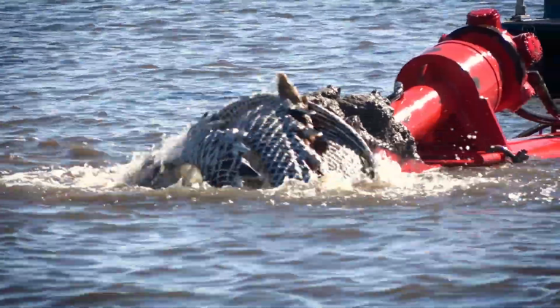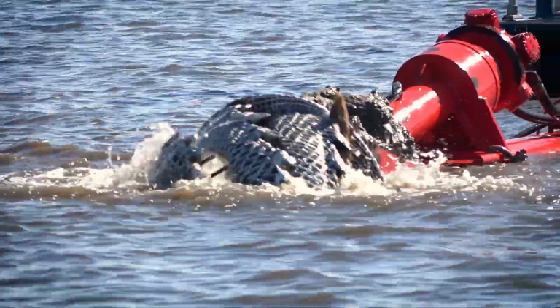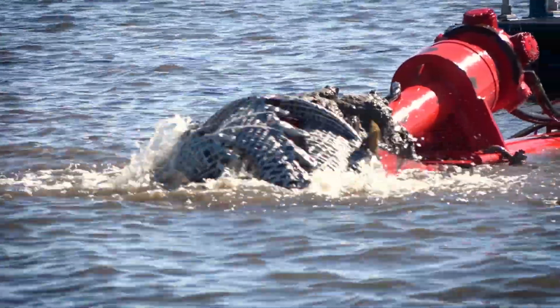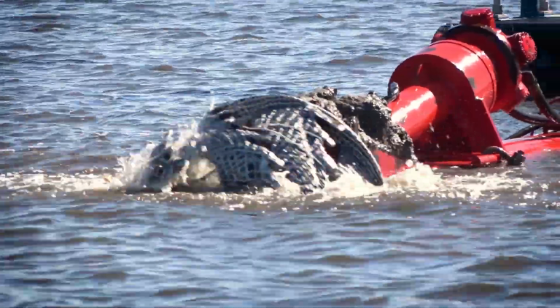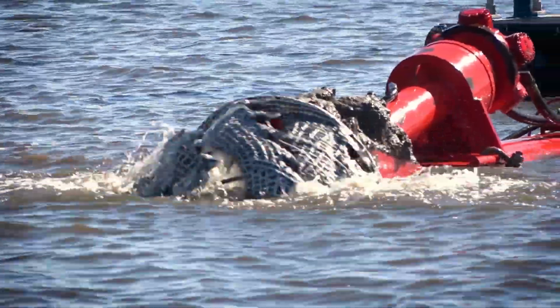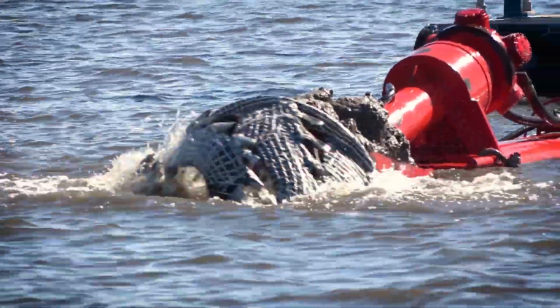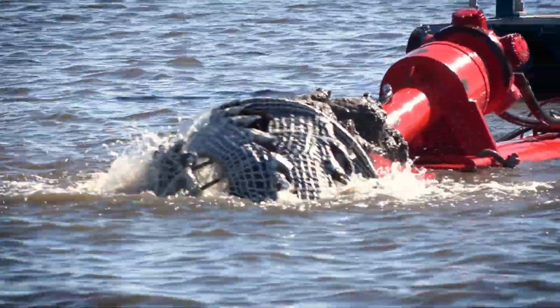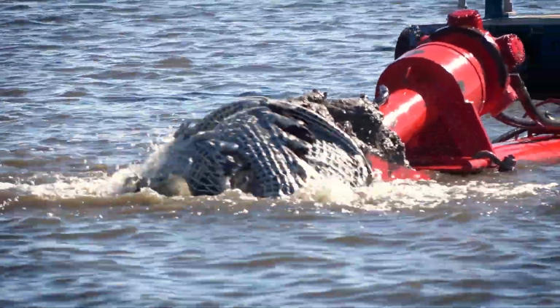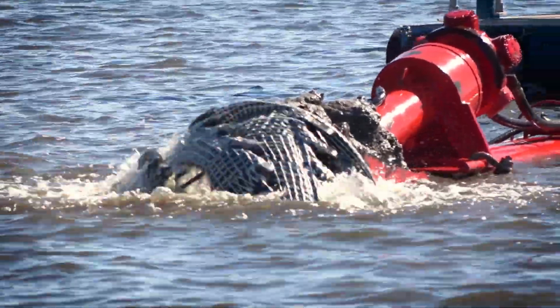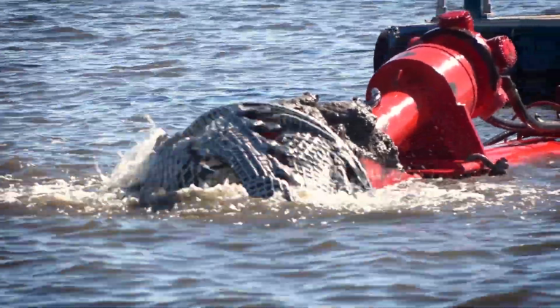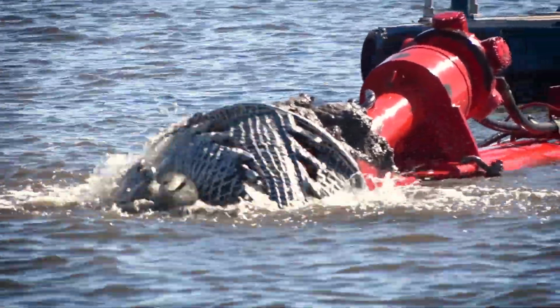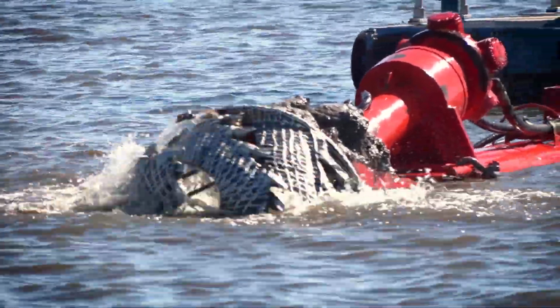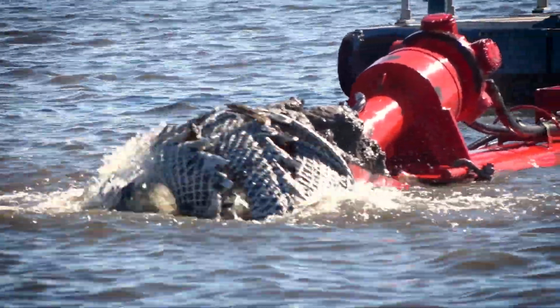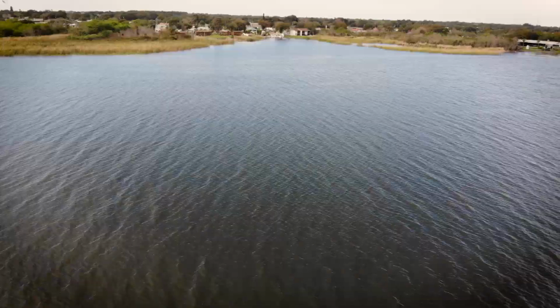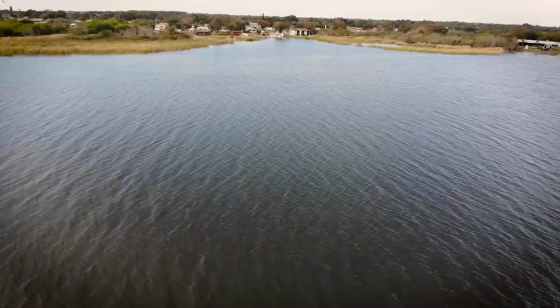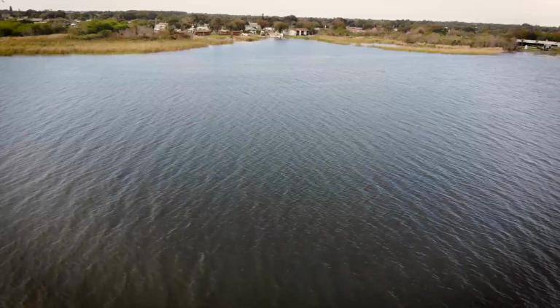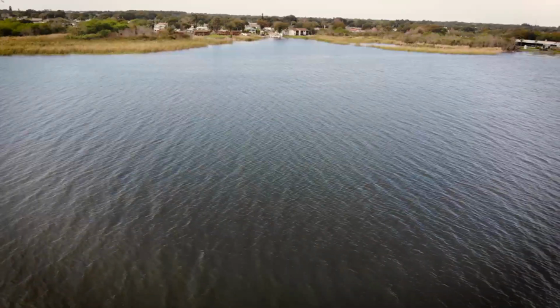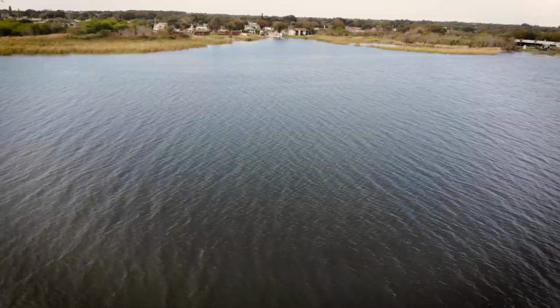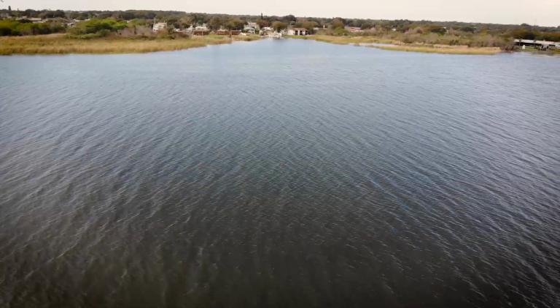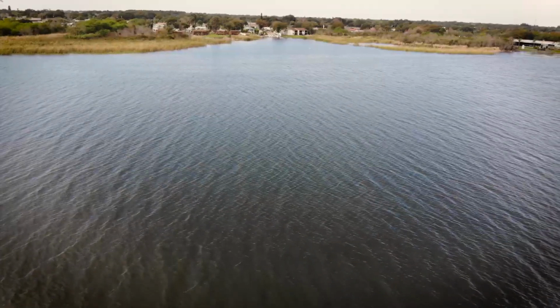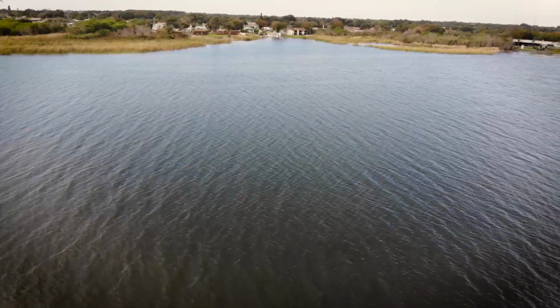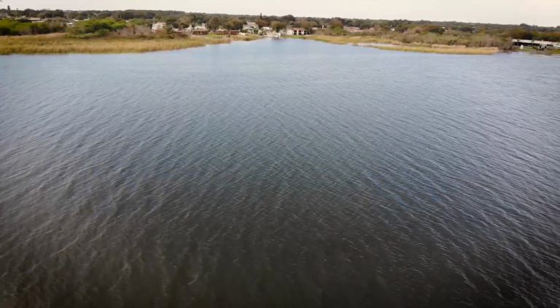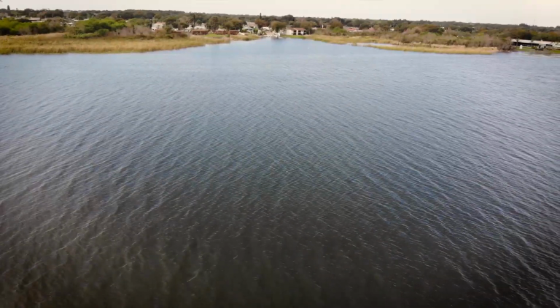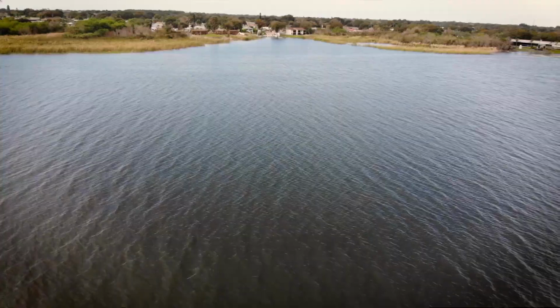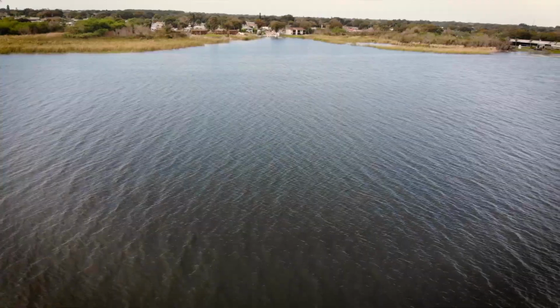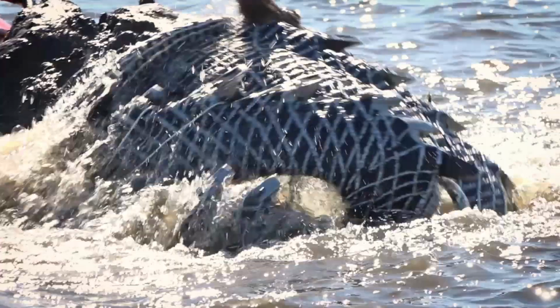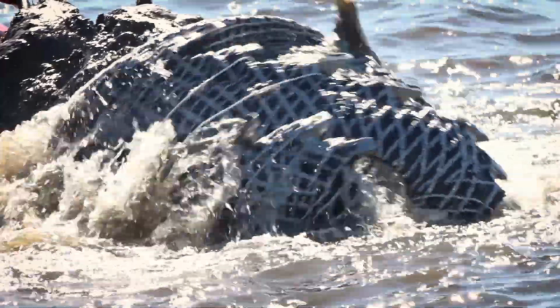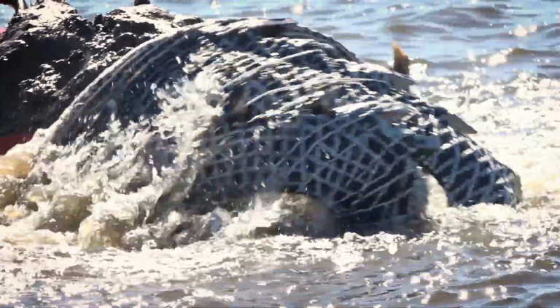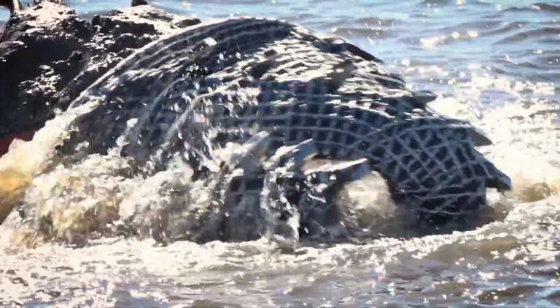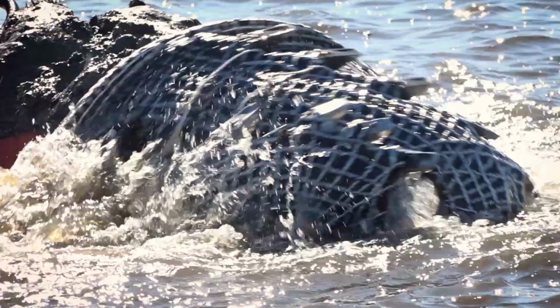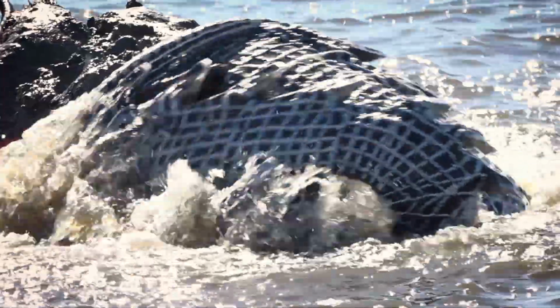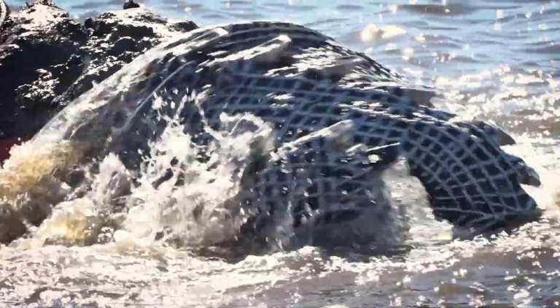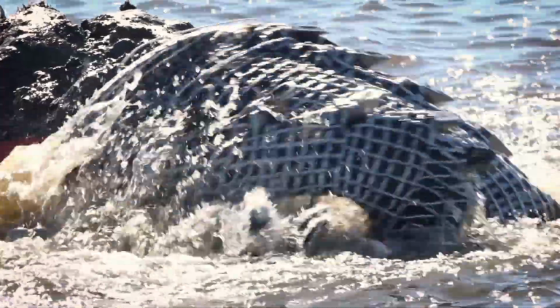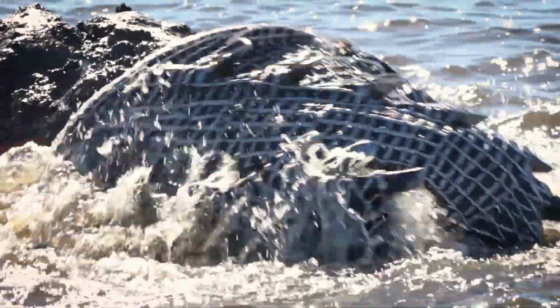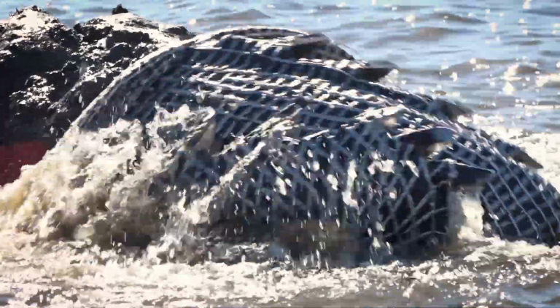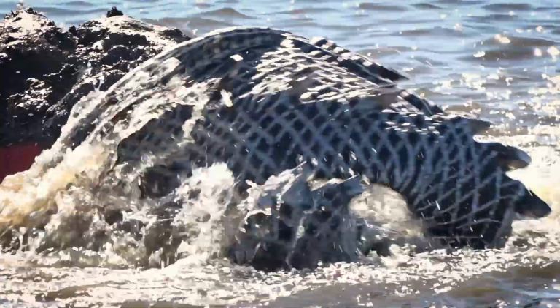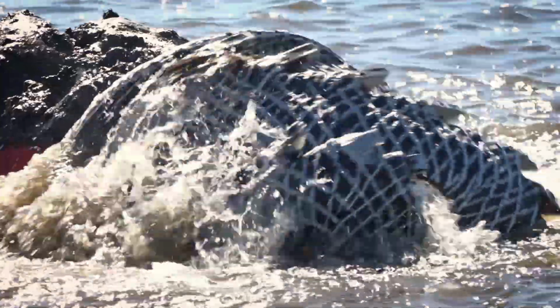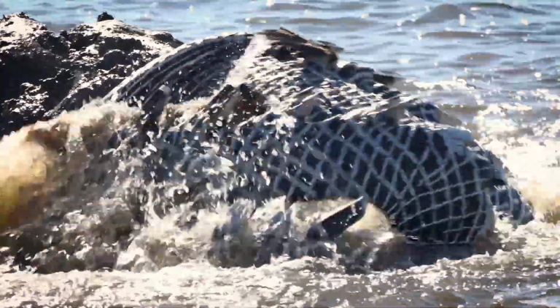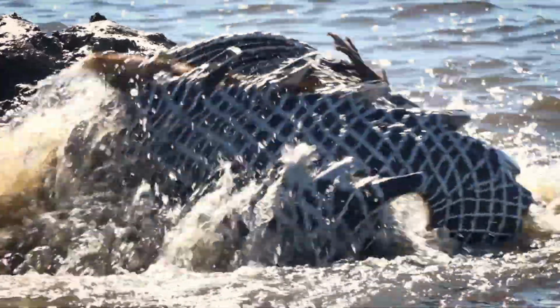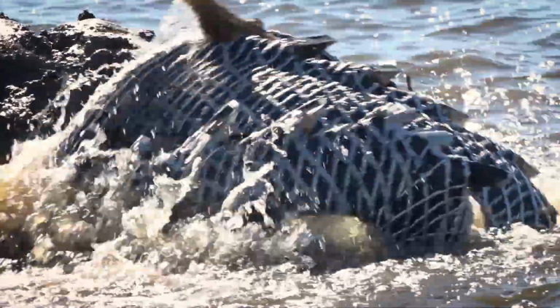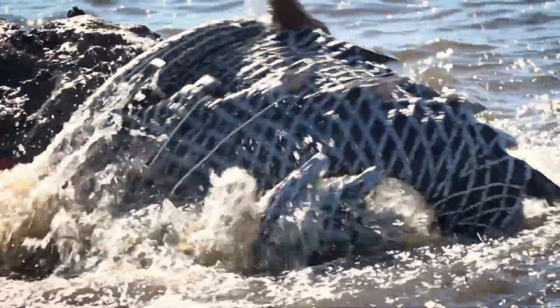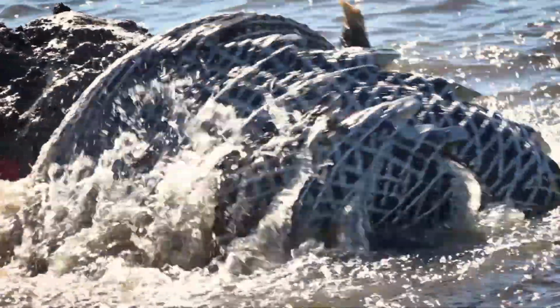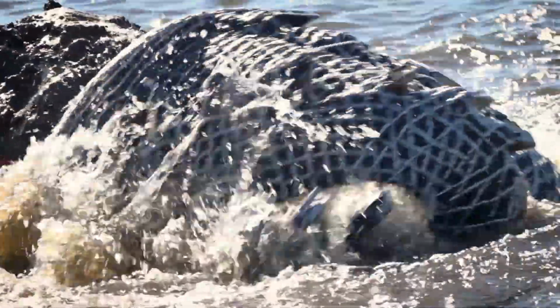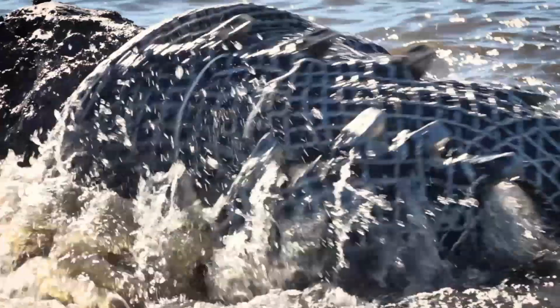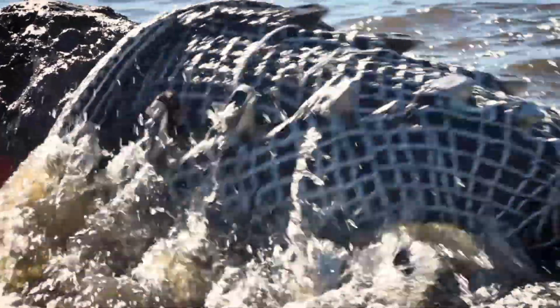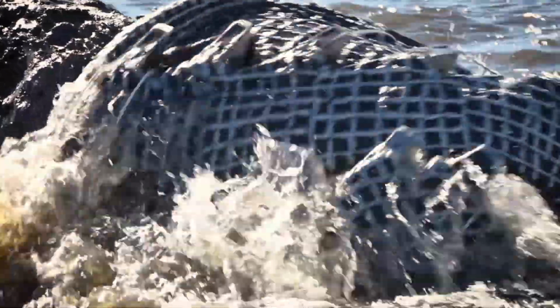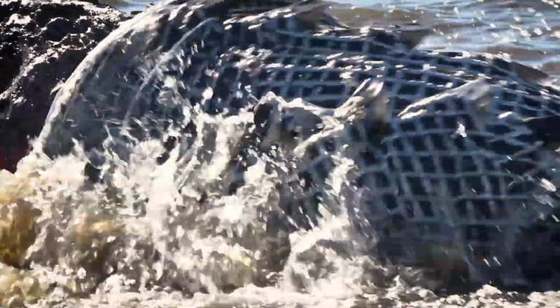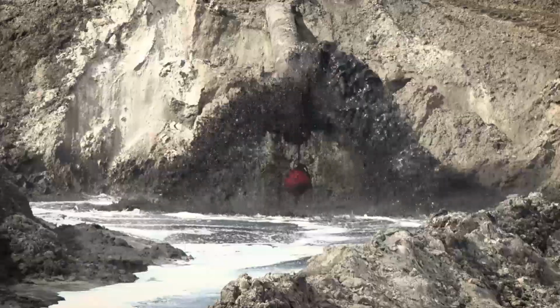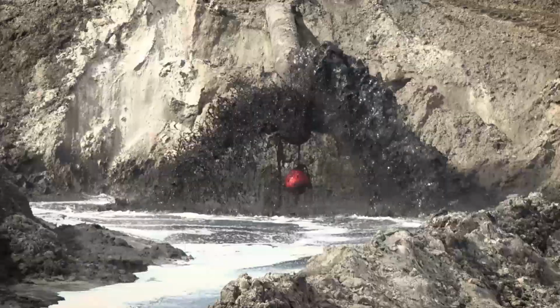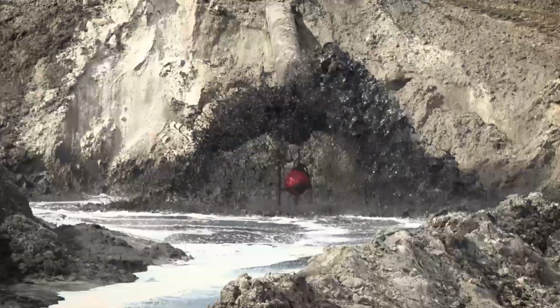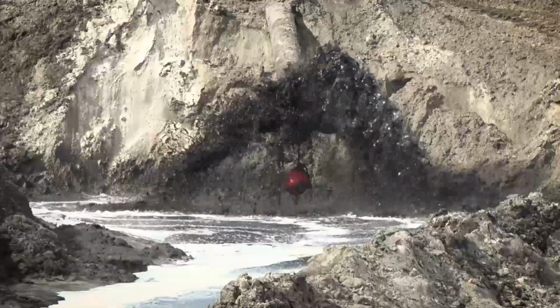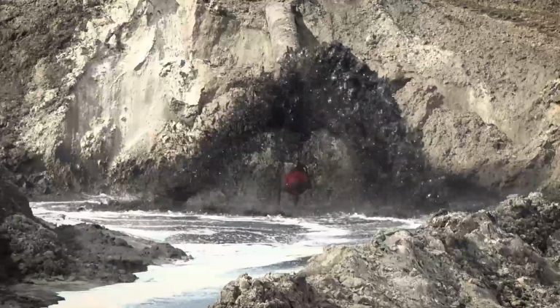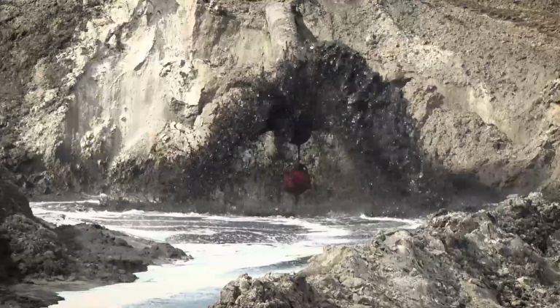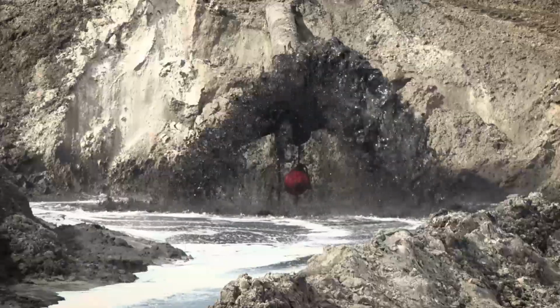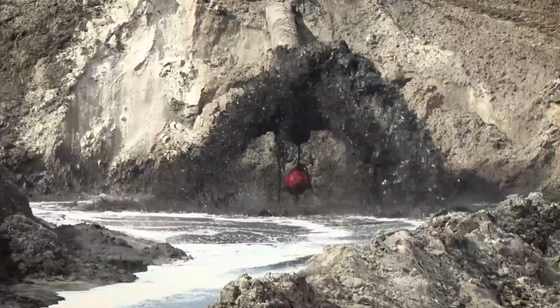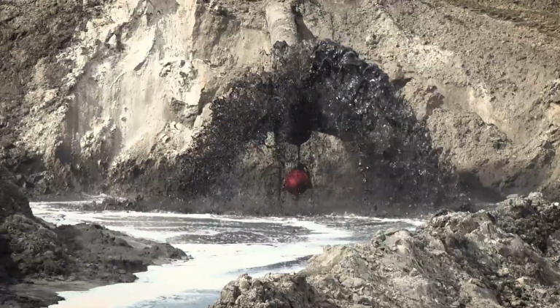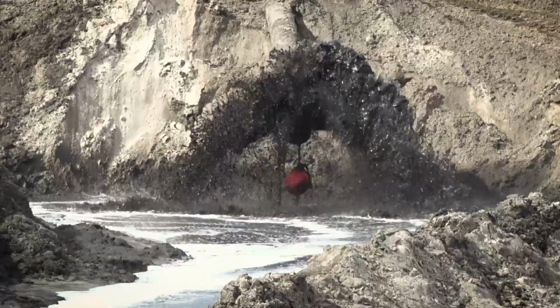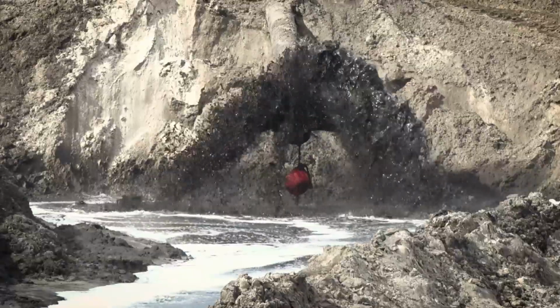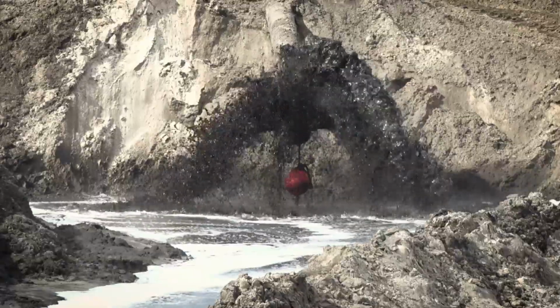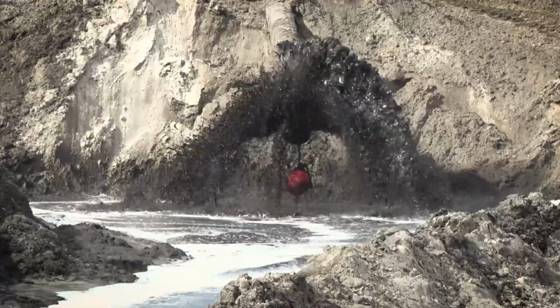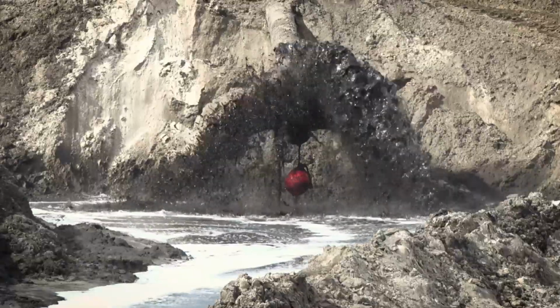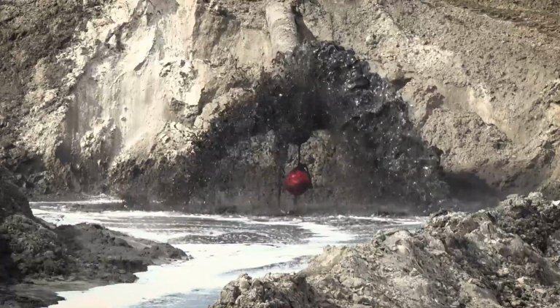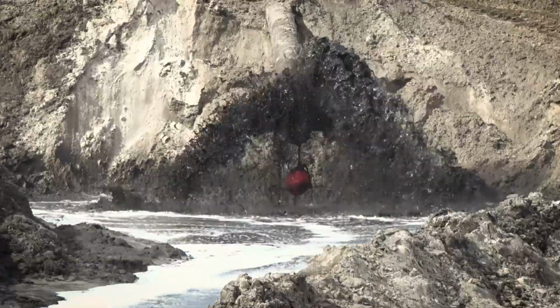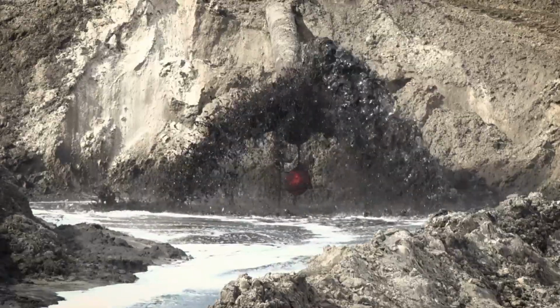We're at Lake Seminole in Pinellas County, where there's a dredge project going on to remove muck and improve water quality.